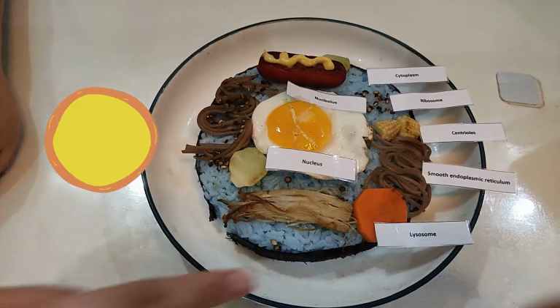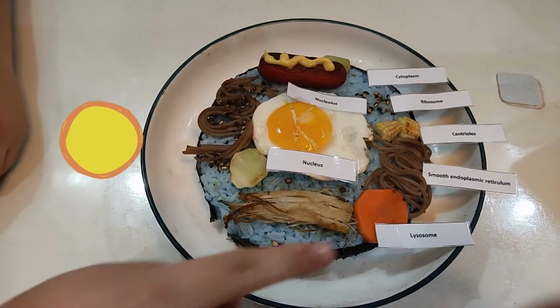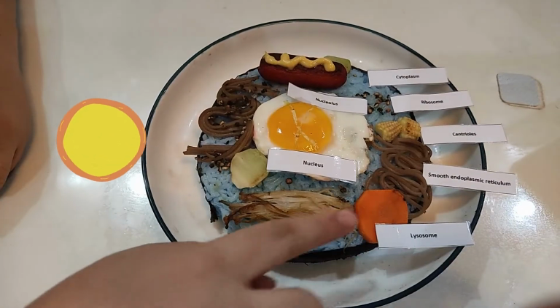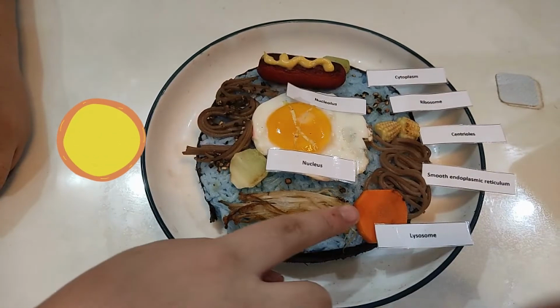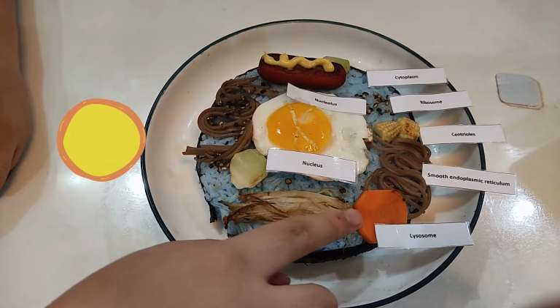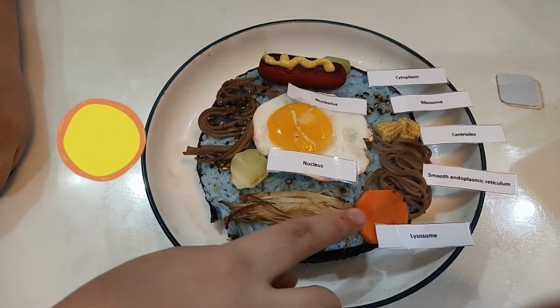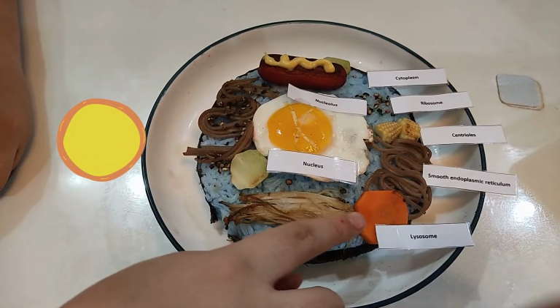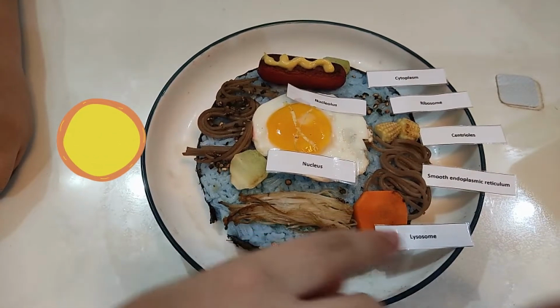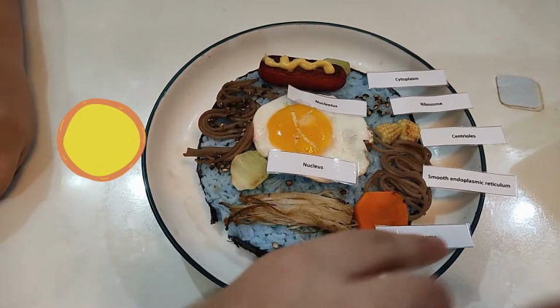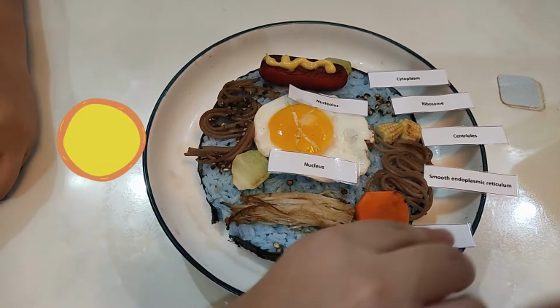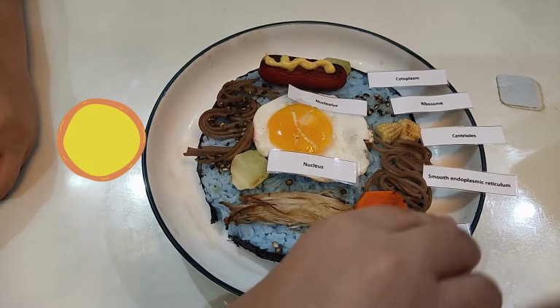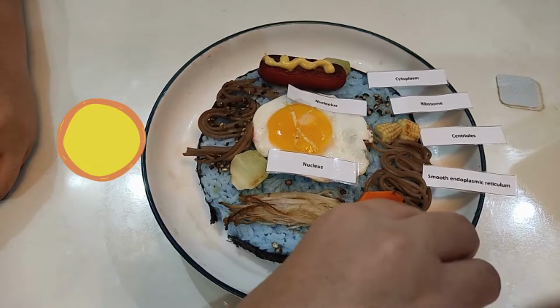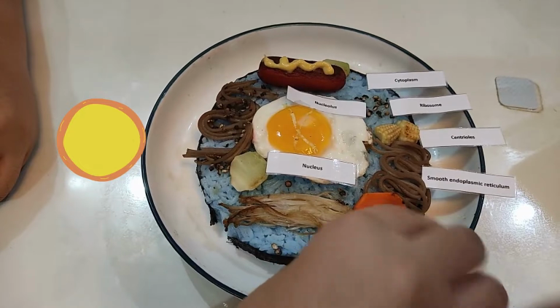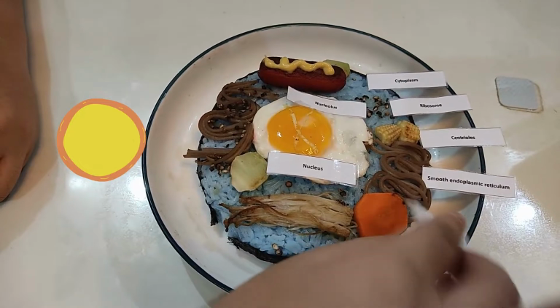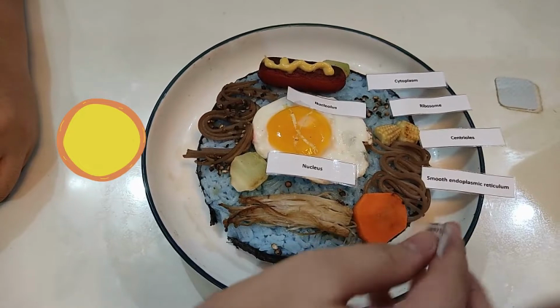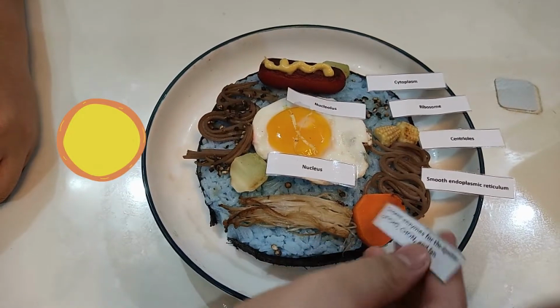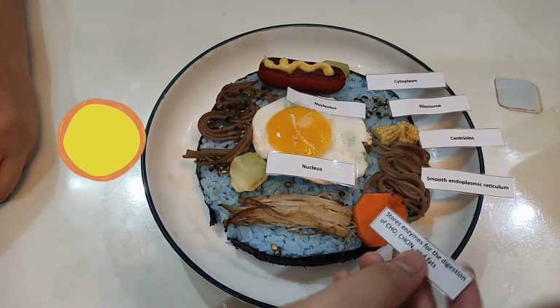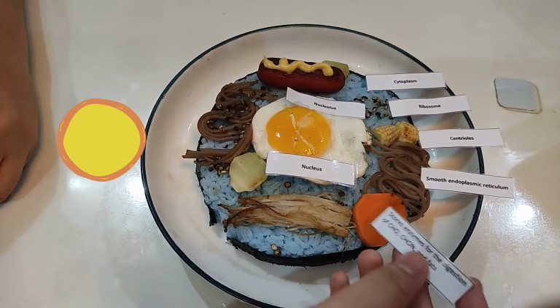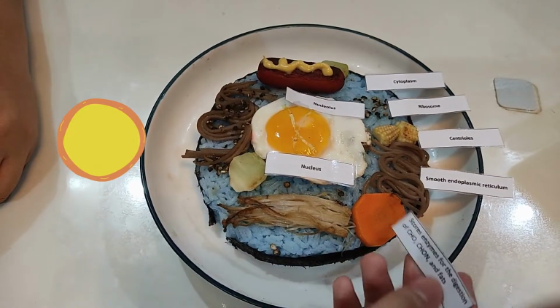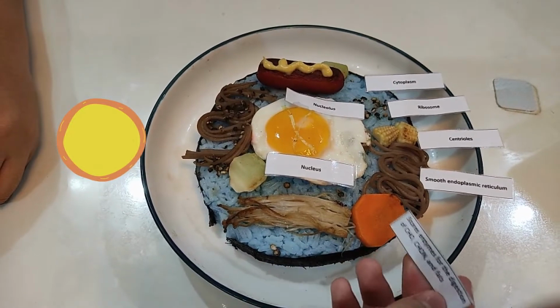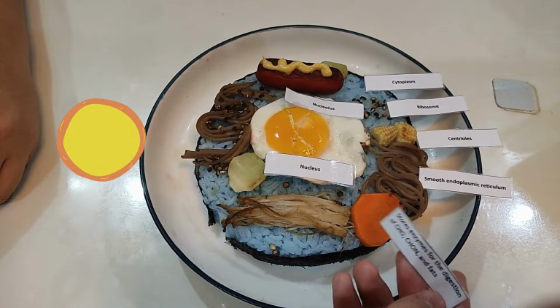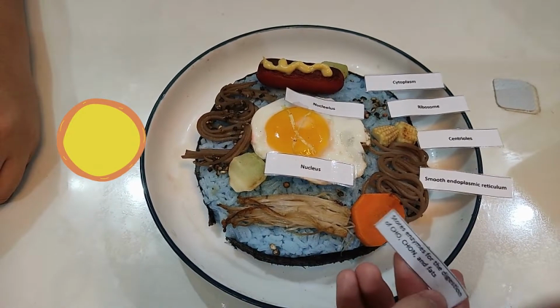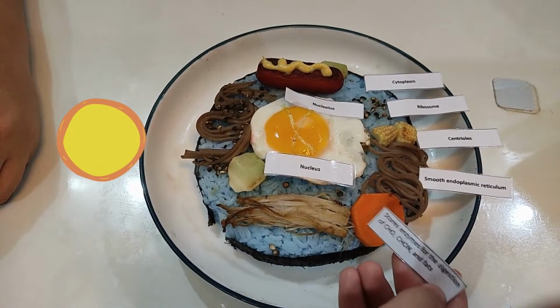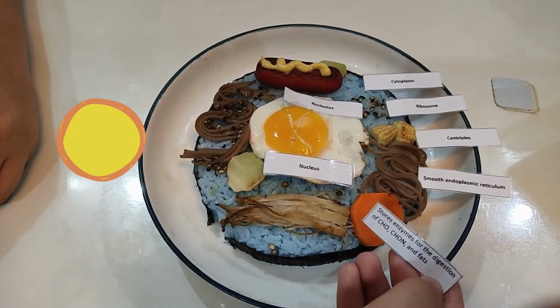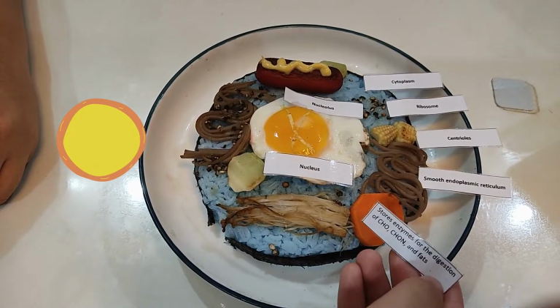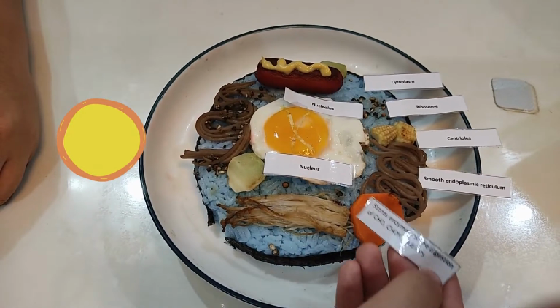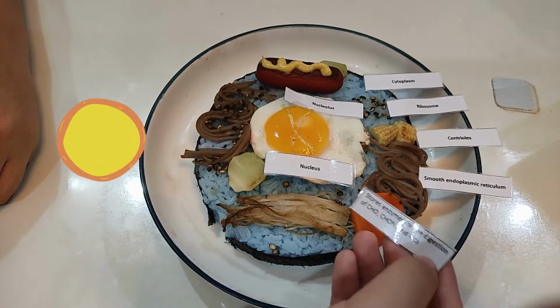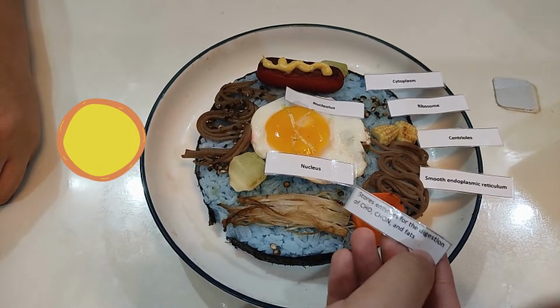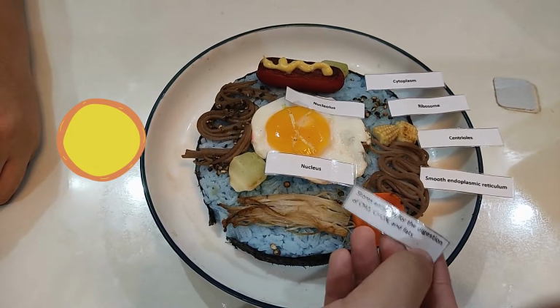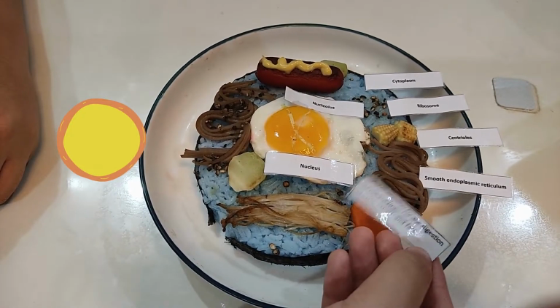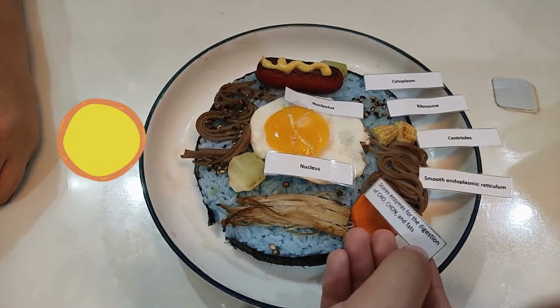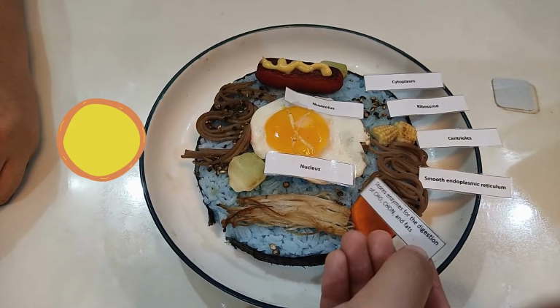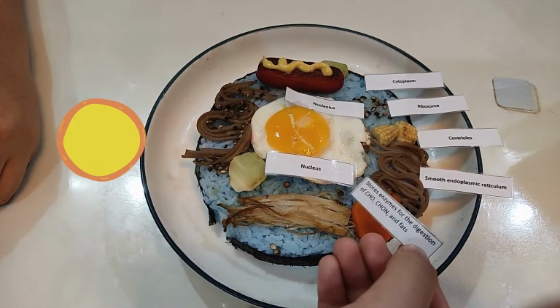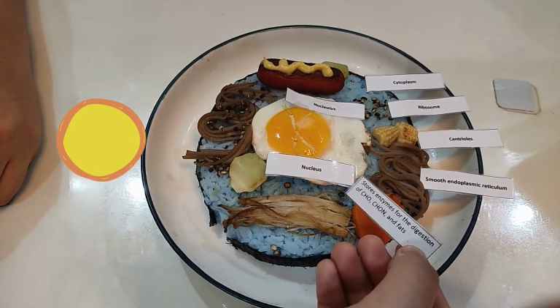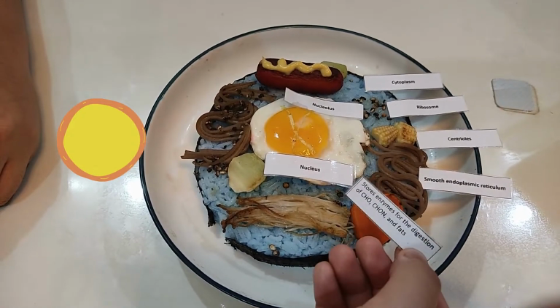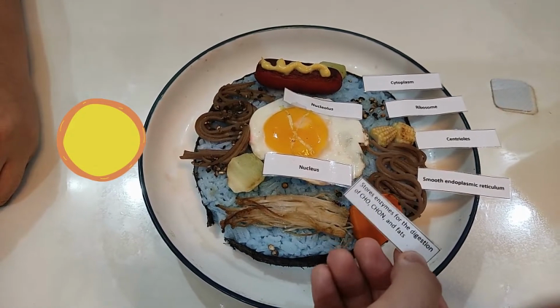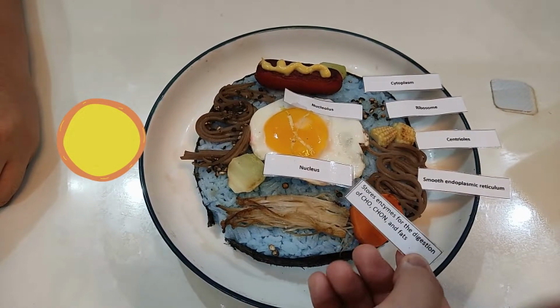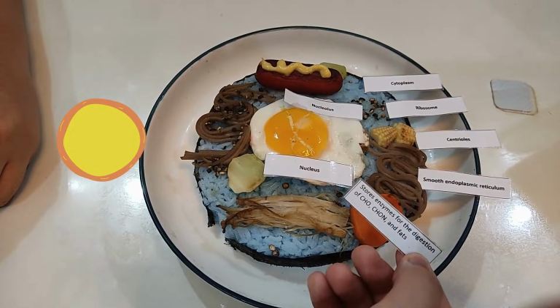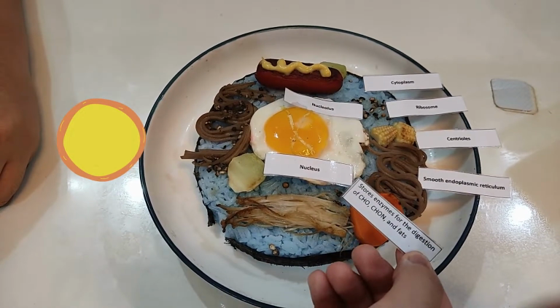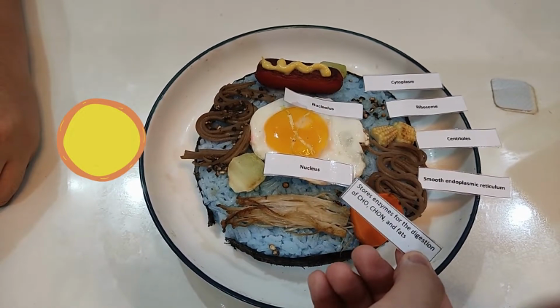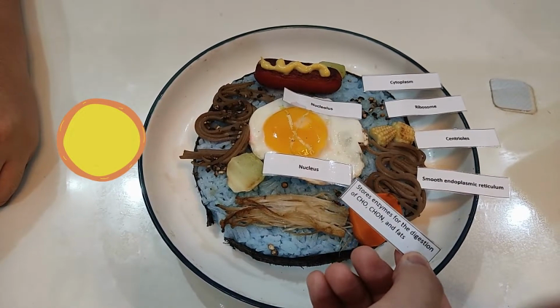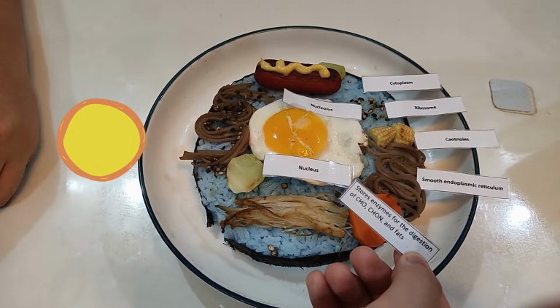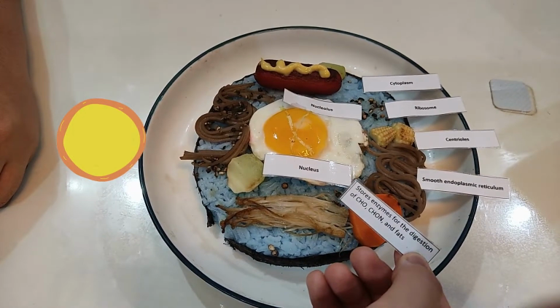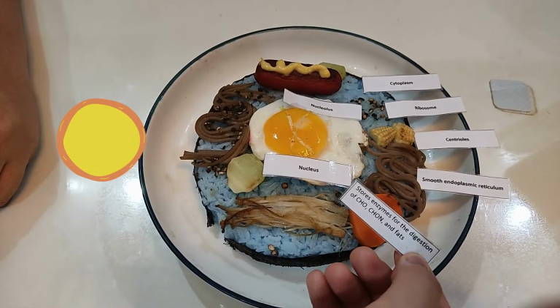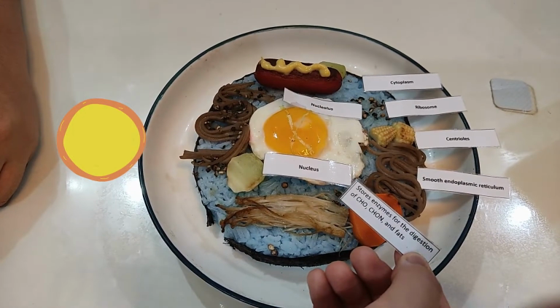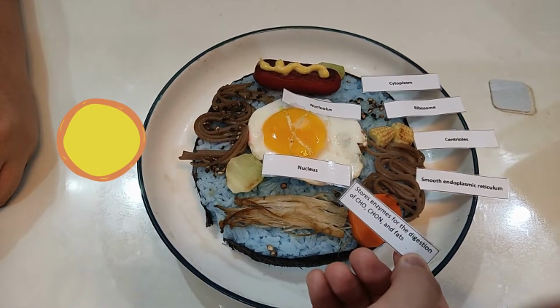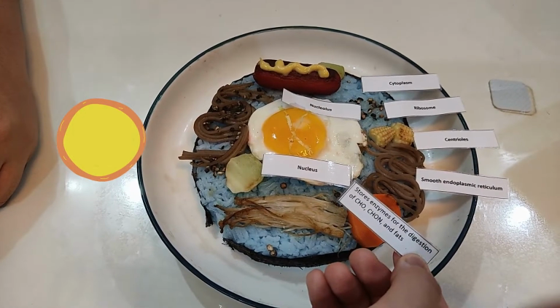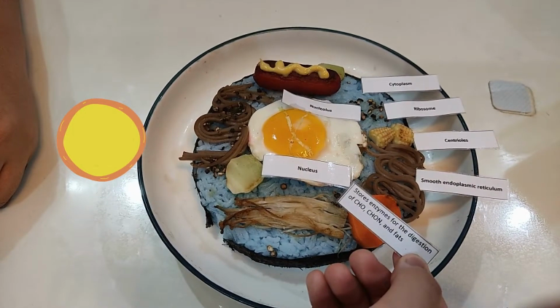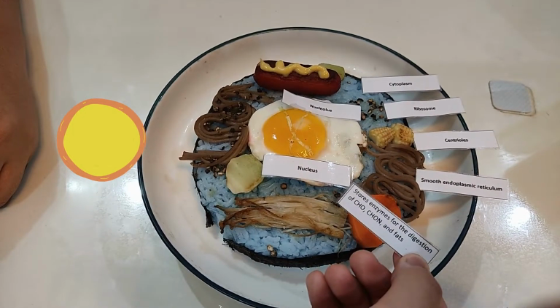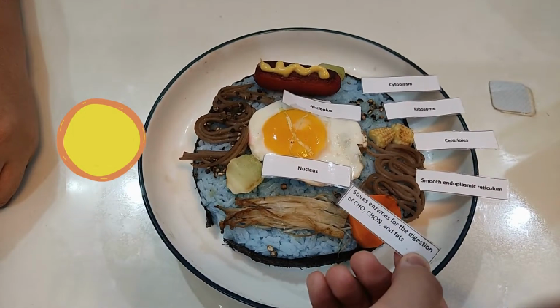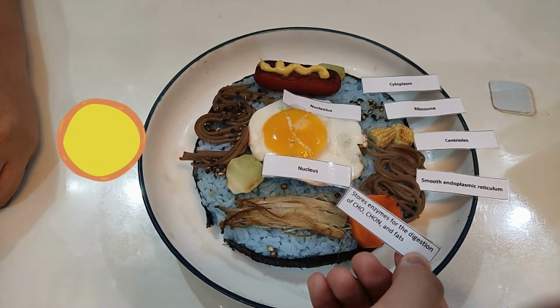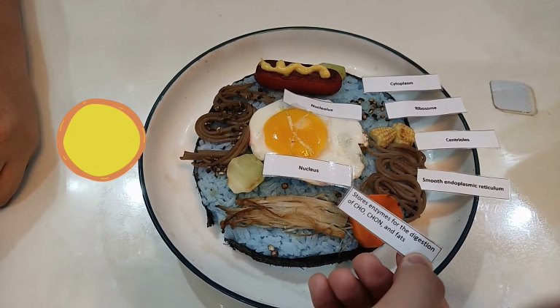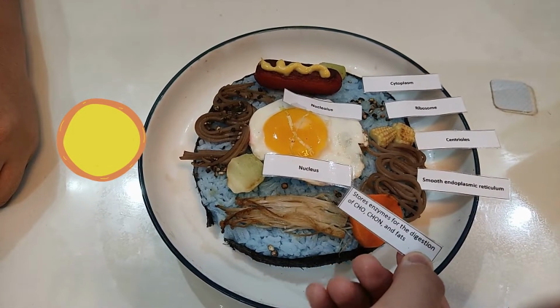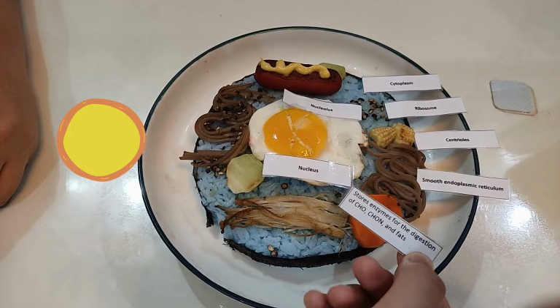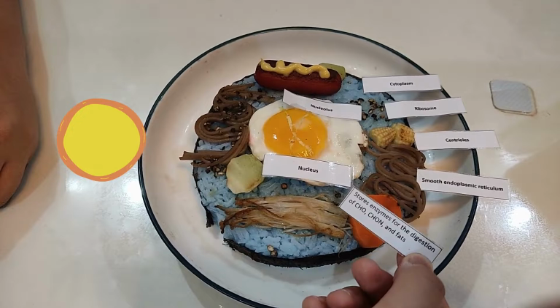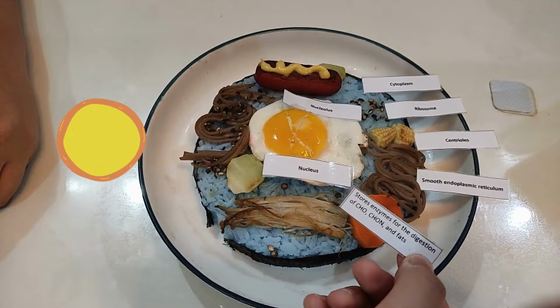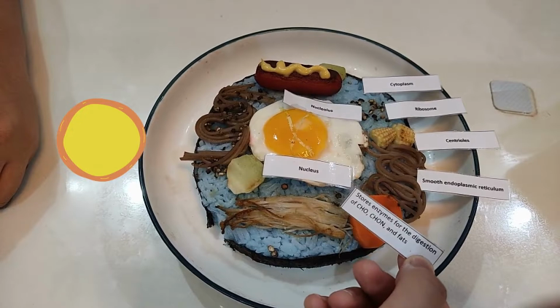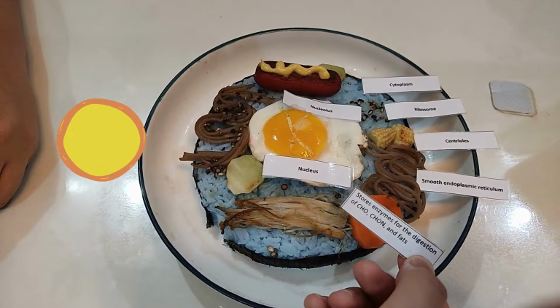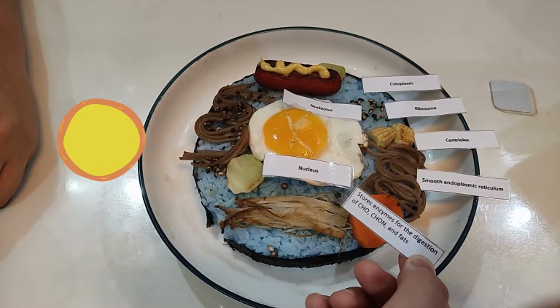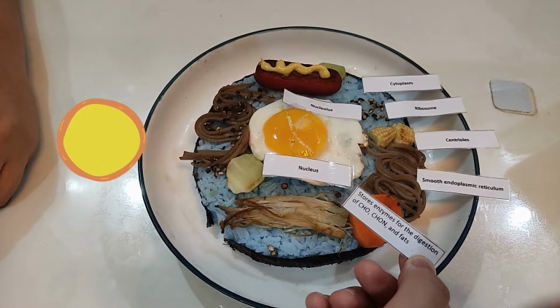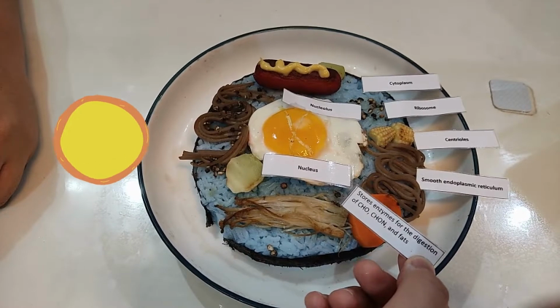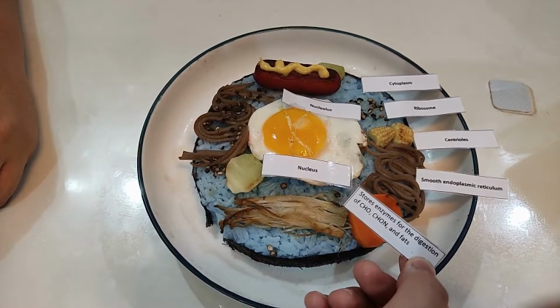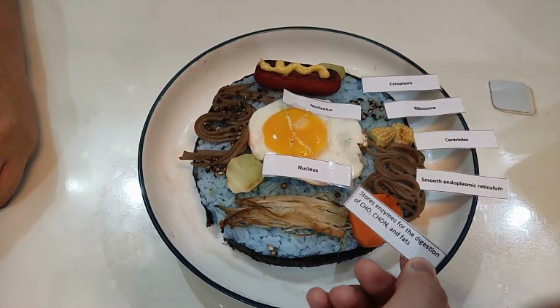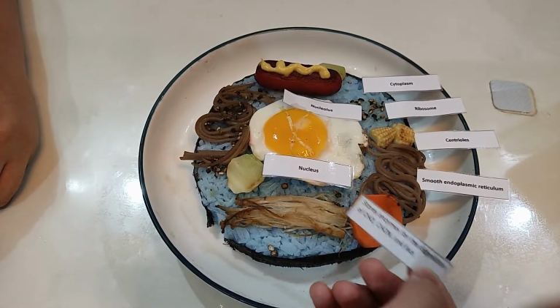This is the lysosome. It stores enzymes for the digestion of carbohydrates, protein, and fats.